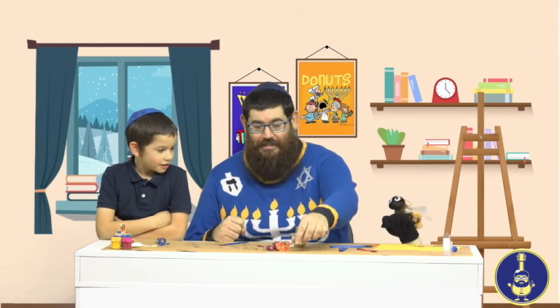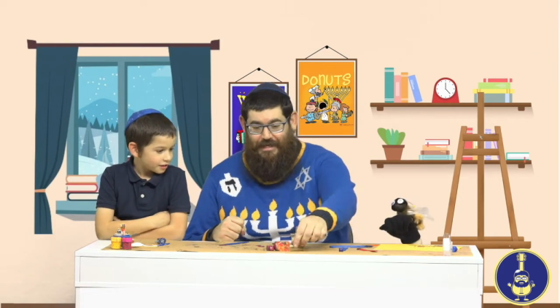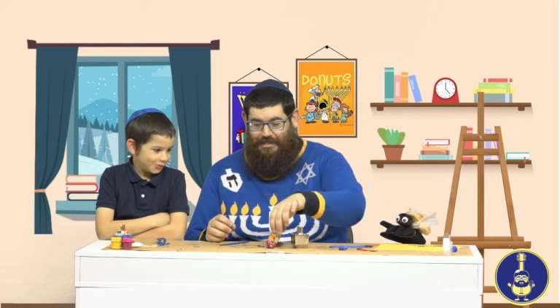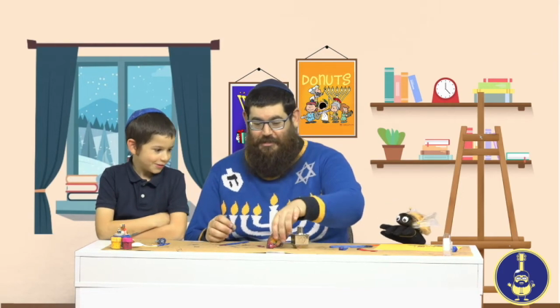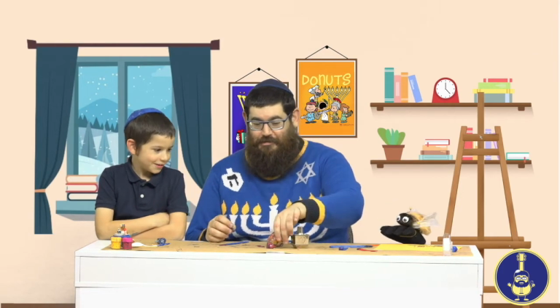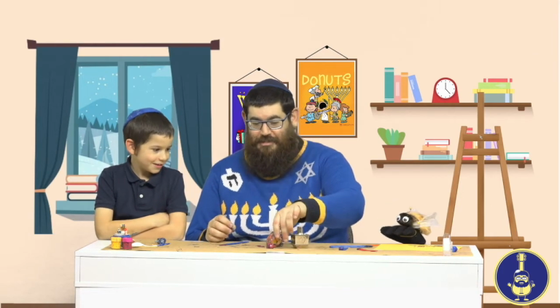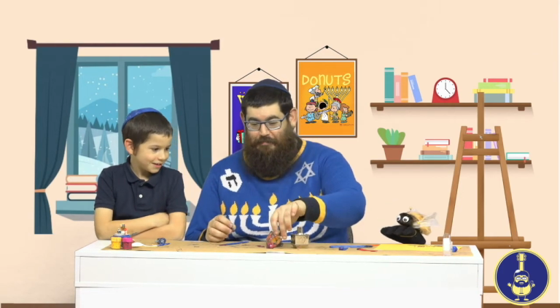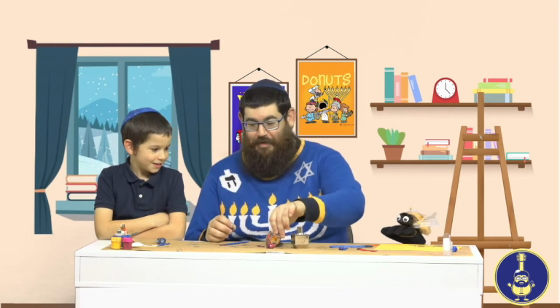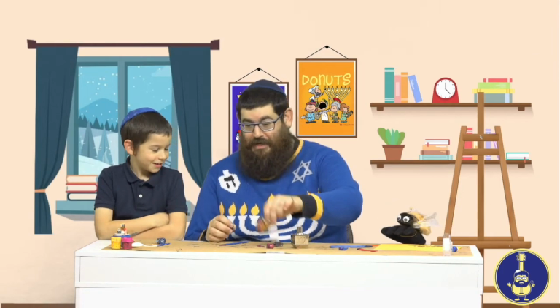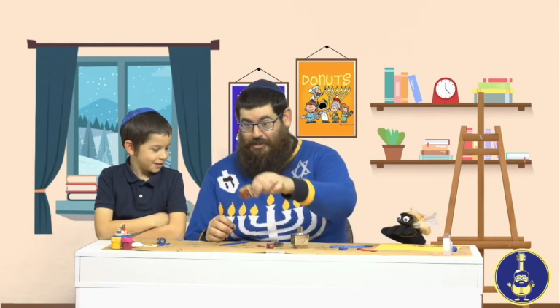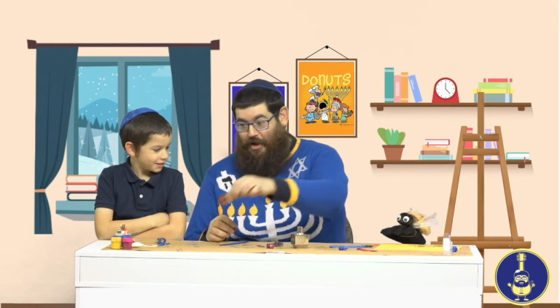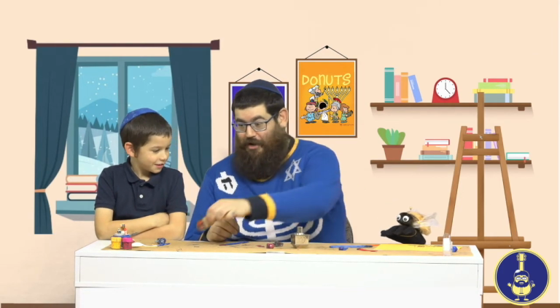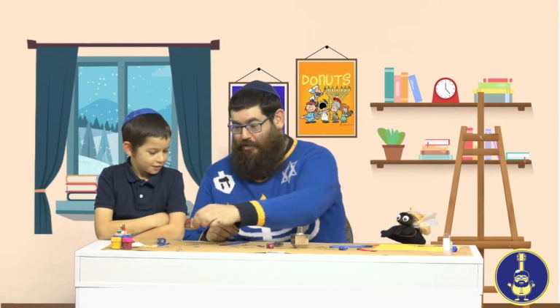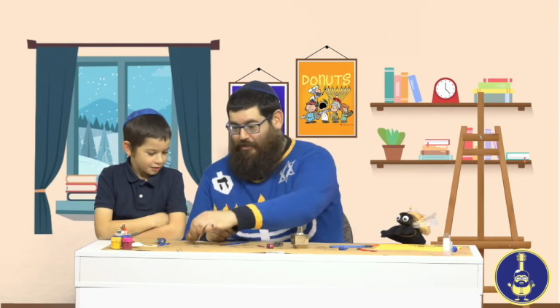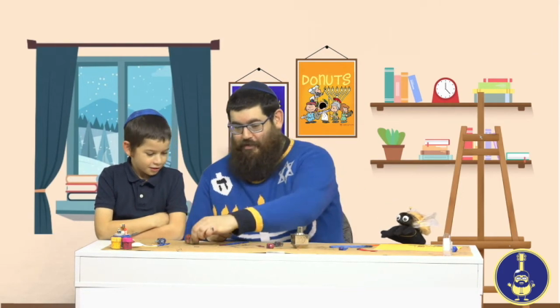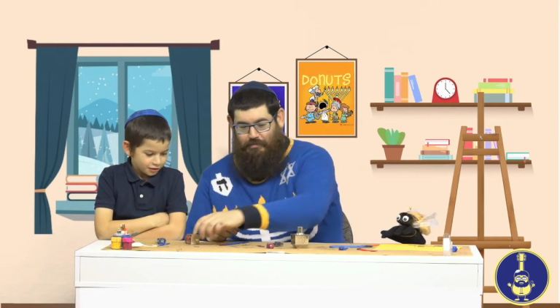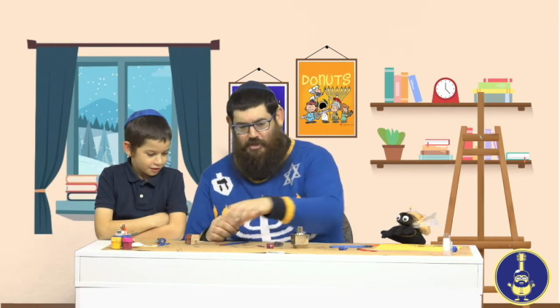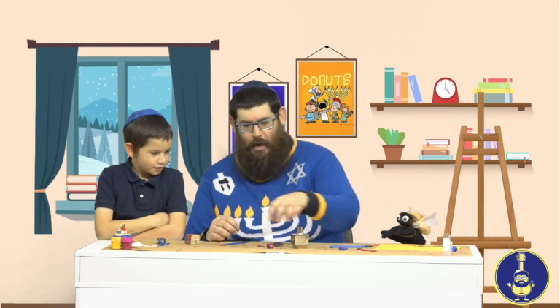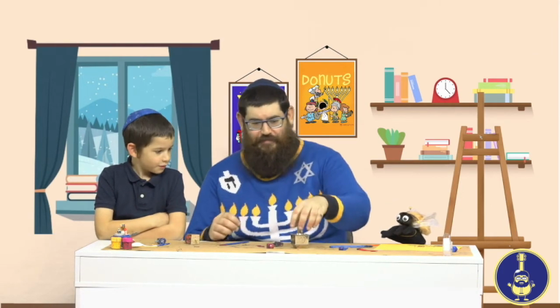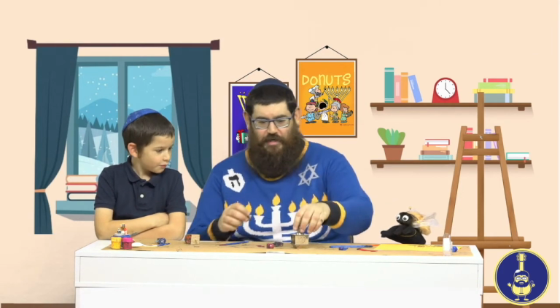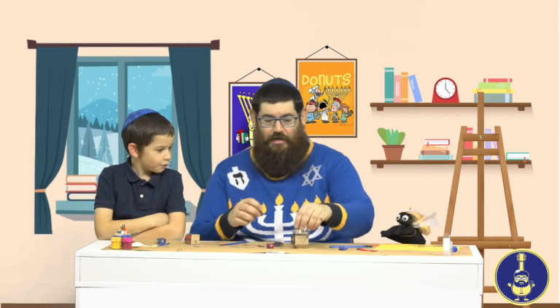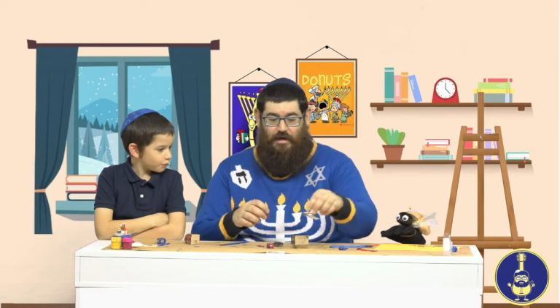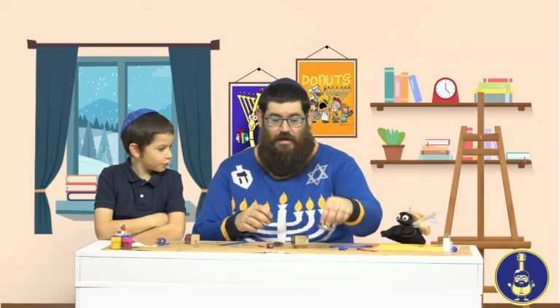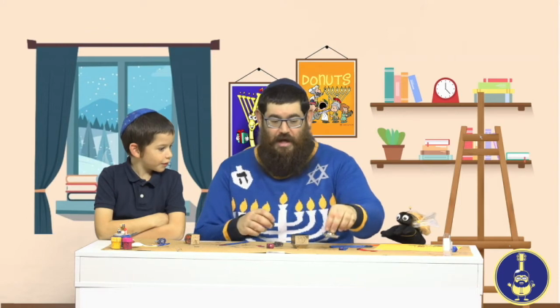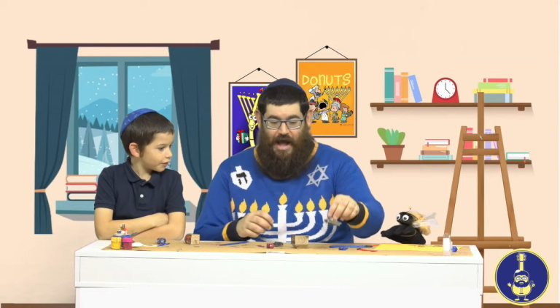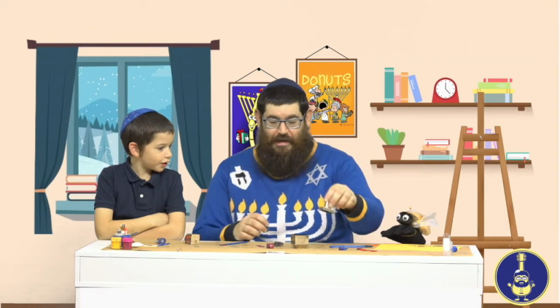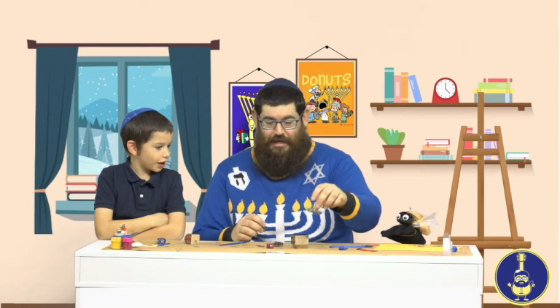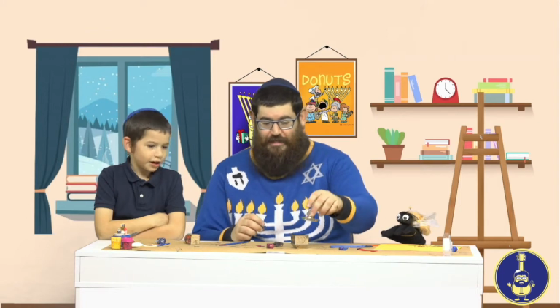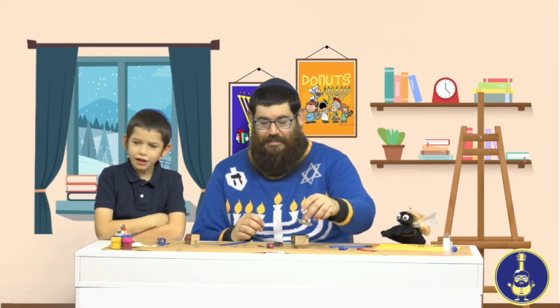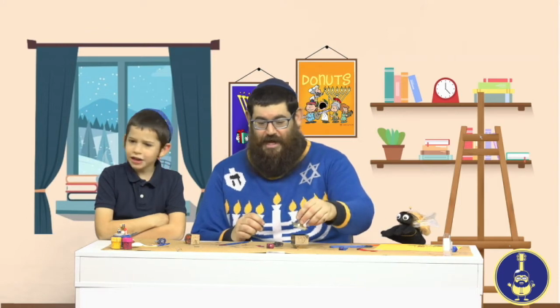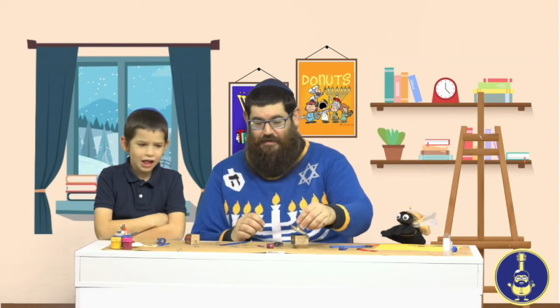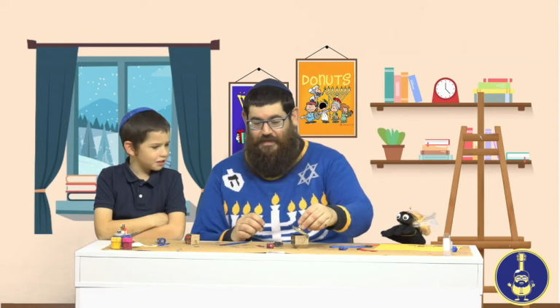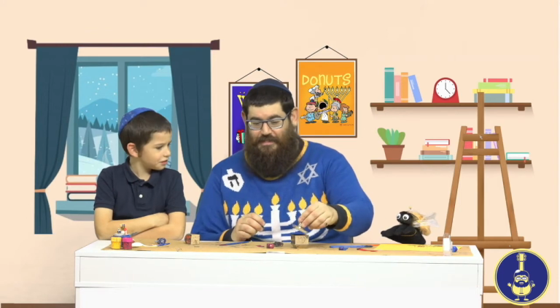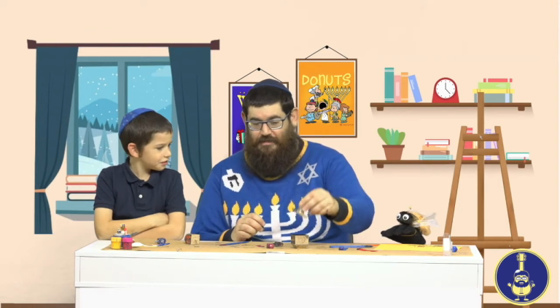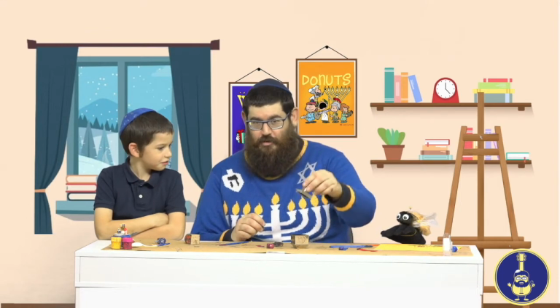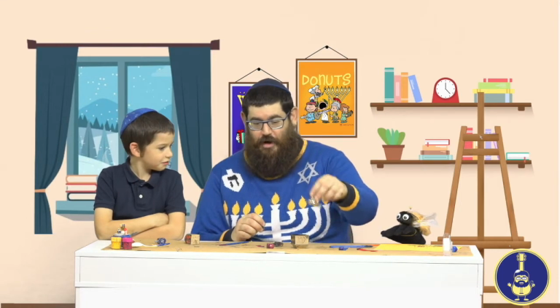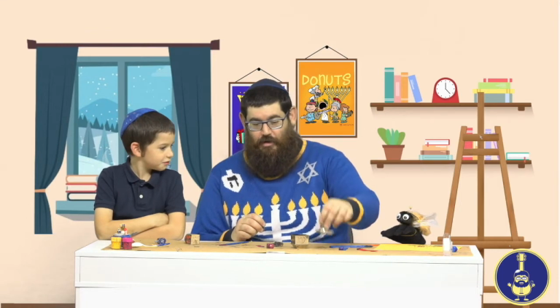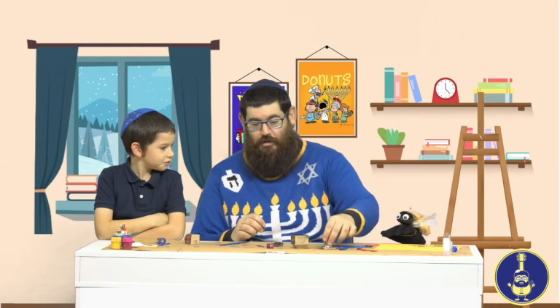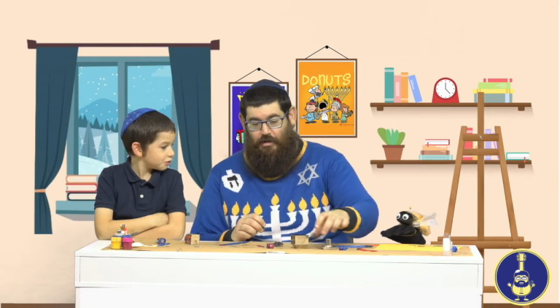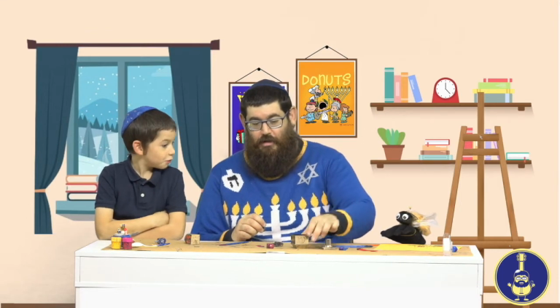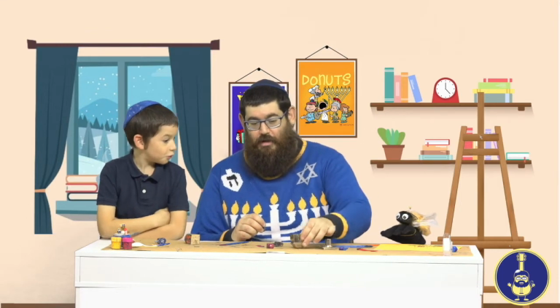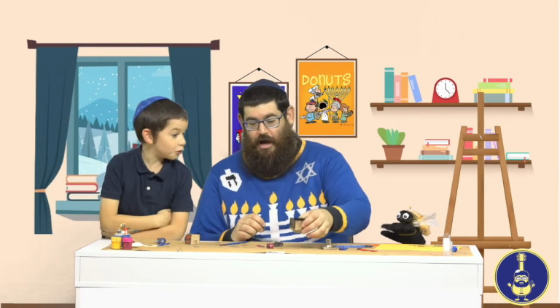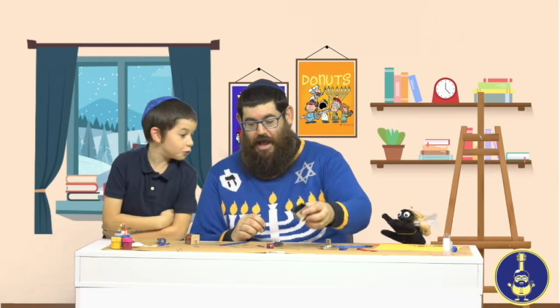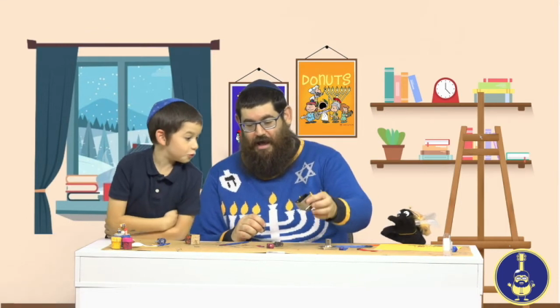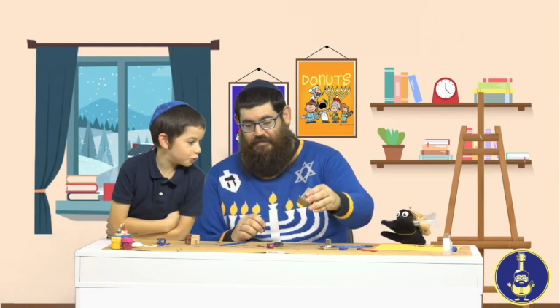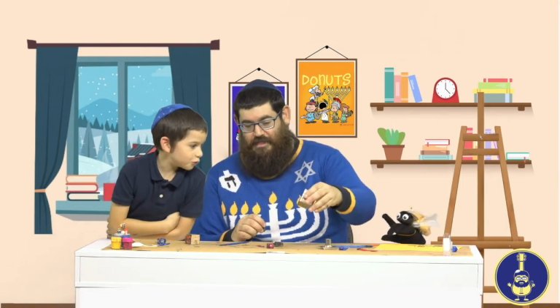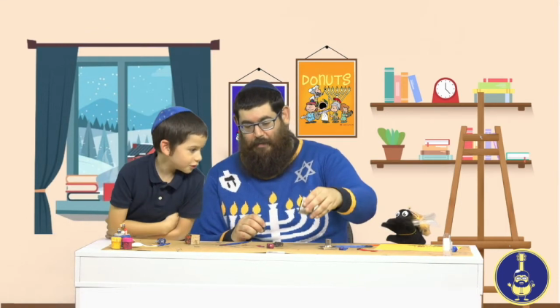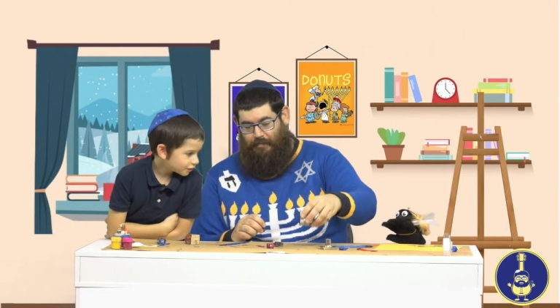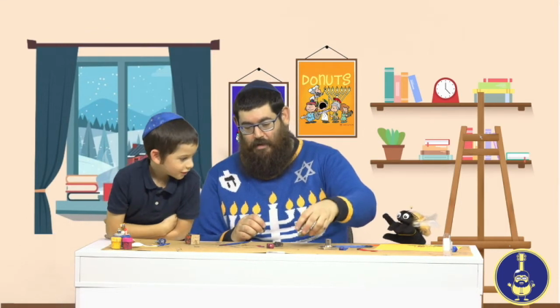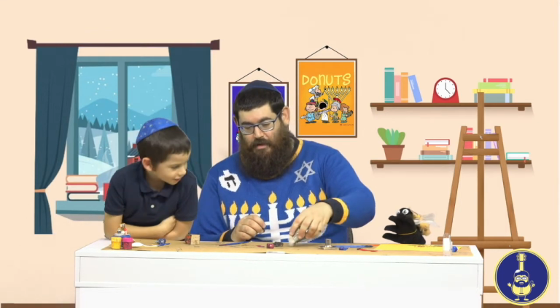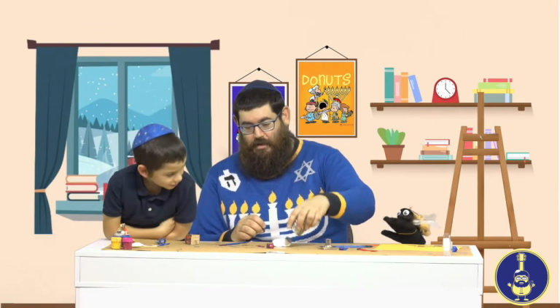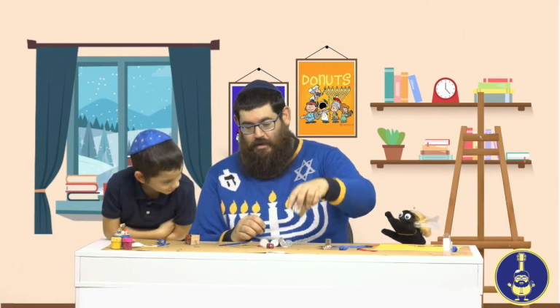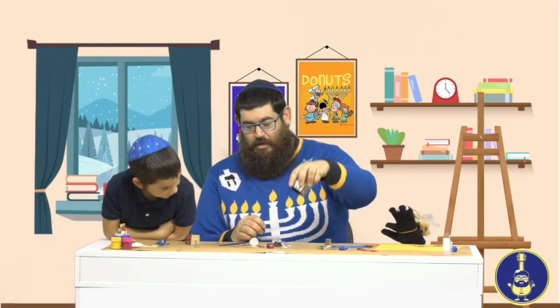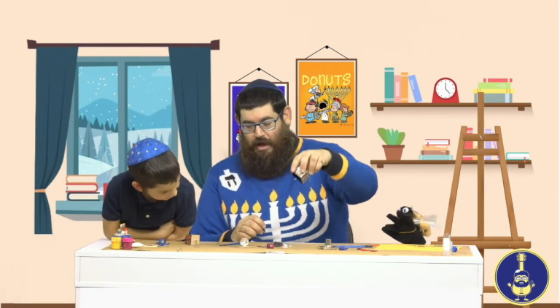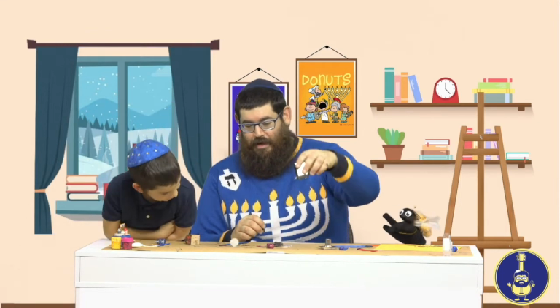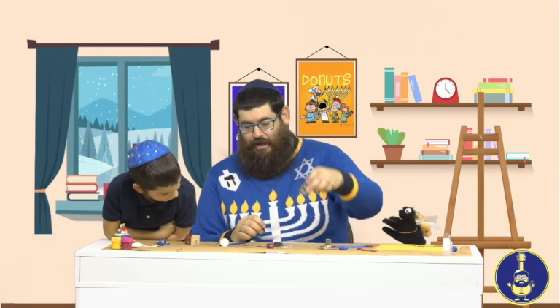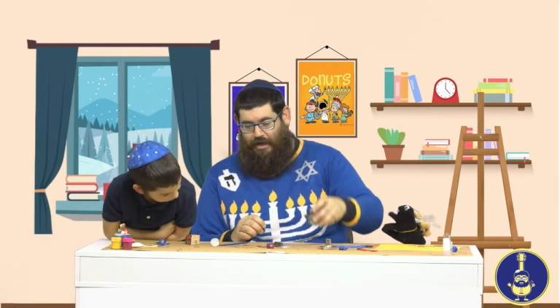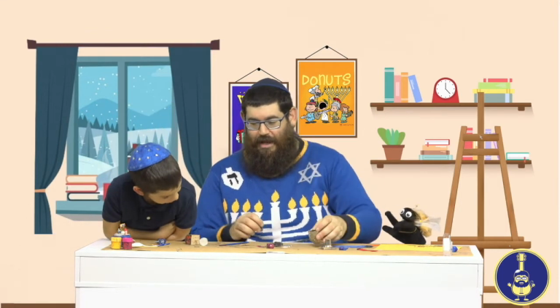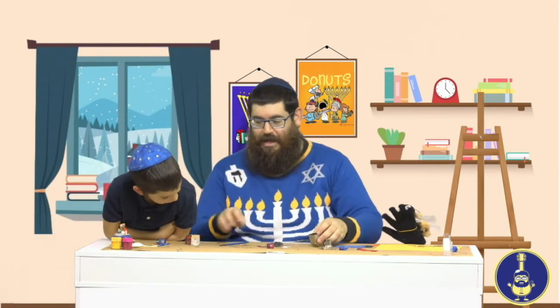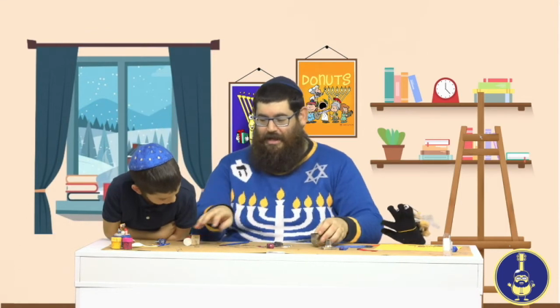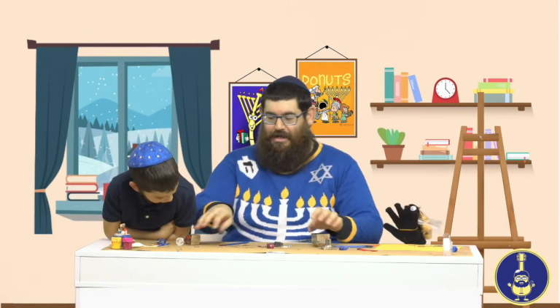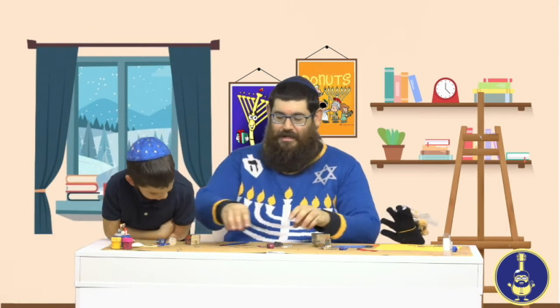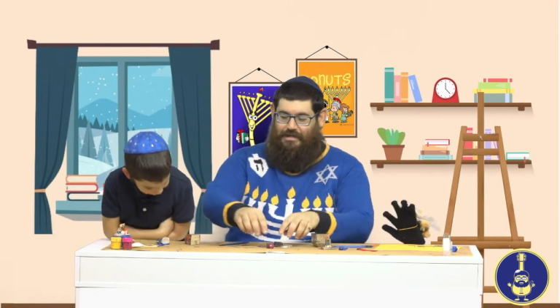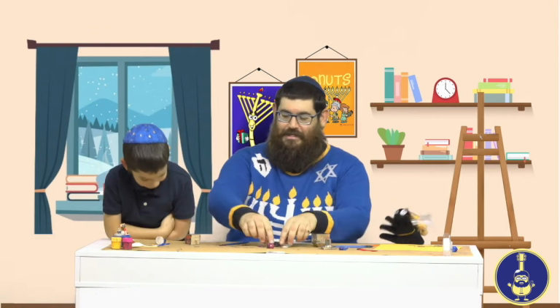Ellie, what should we do now? Maybe have a dreidel contest! Great idea — let's have a dreidel contest! Let's use the big dreidel. It's so heavy, and inside this dreidel I have some Hanukkah gelt!